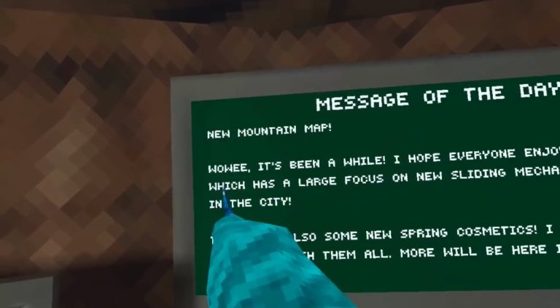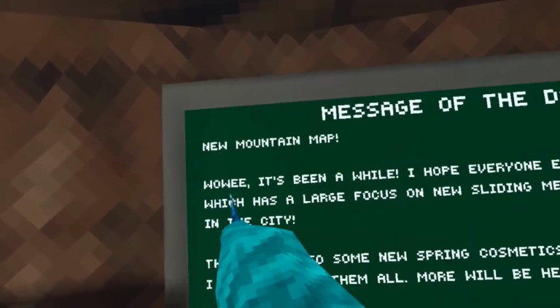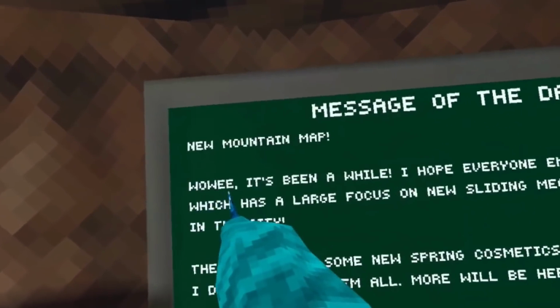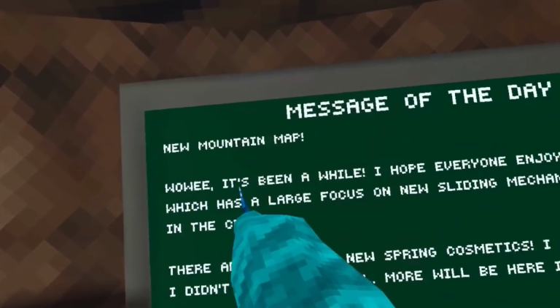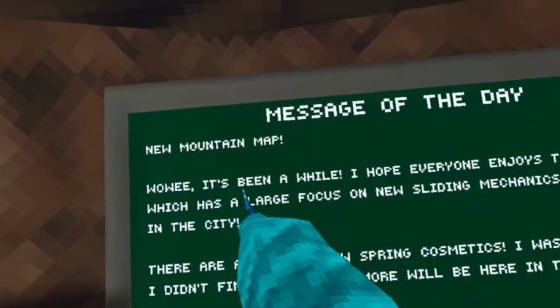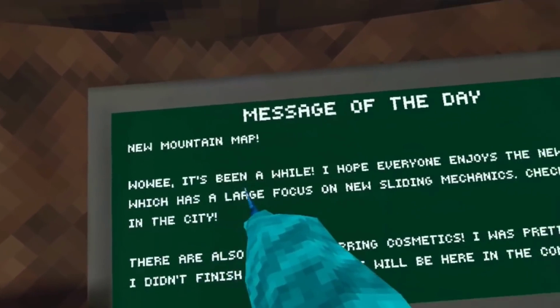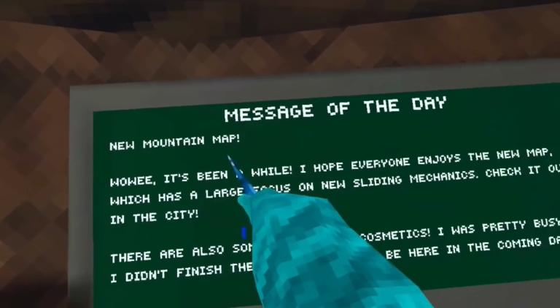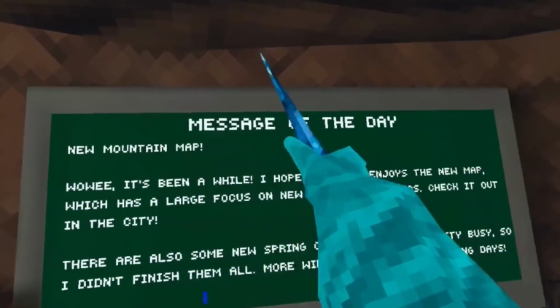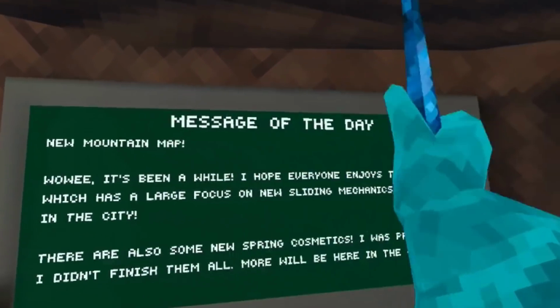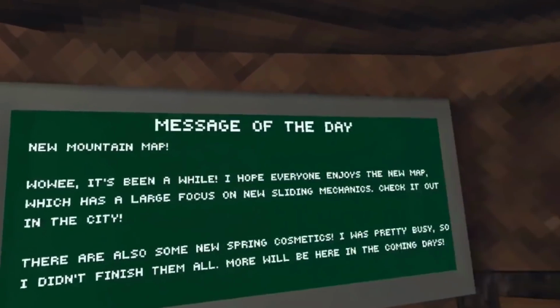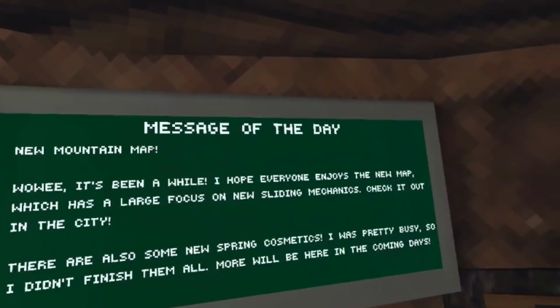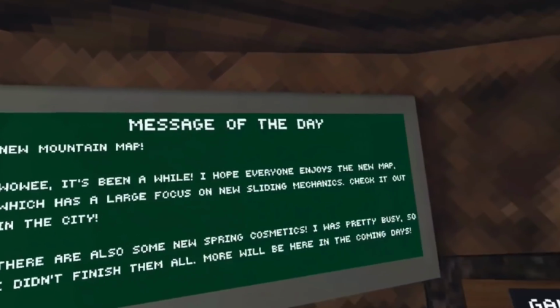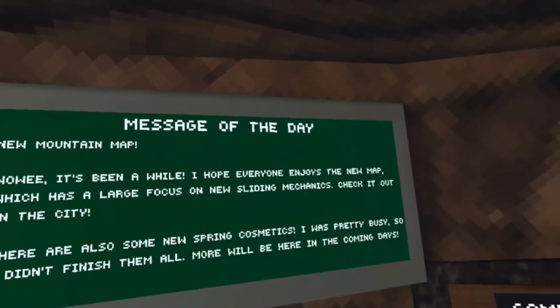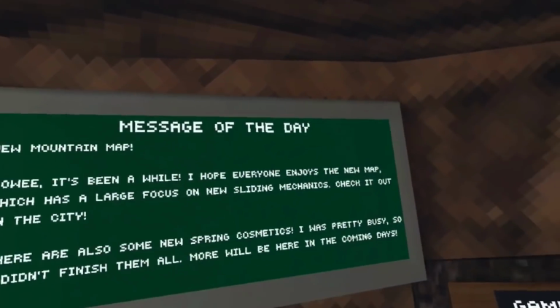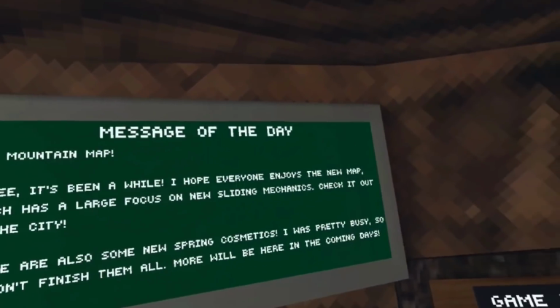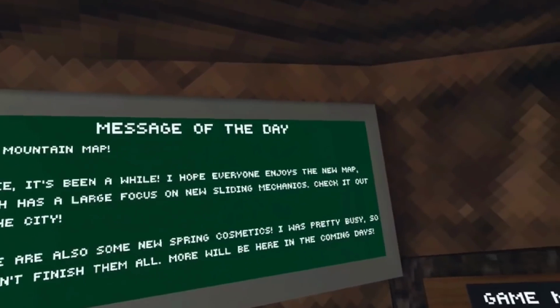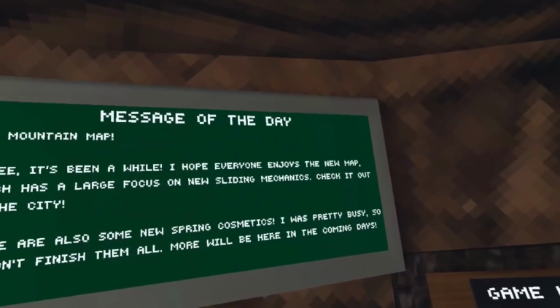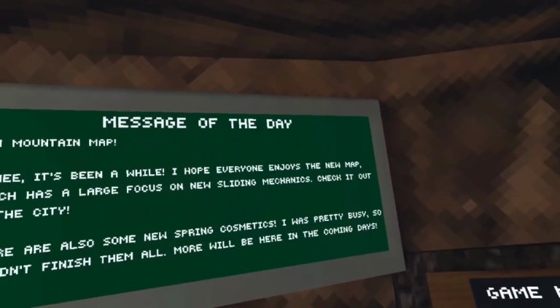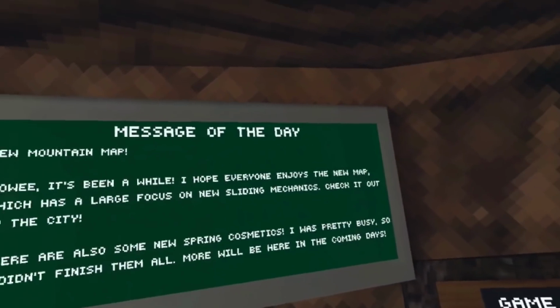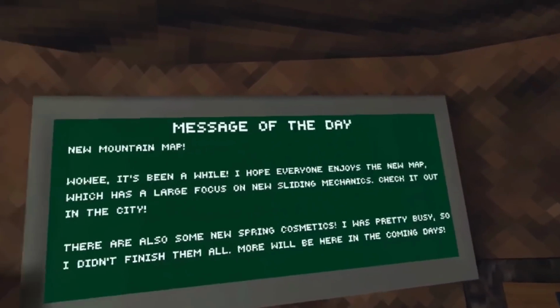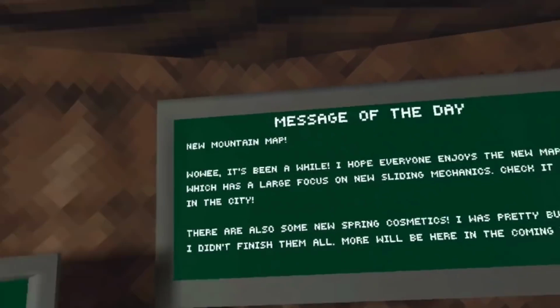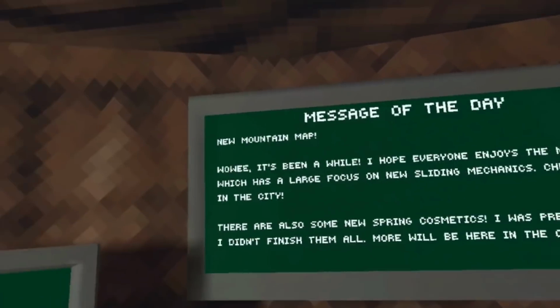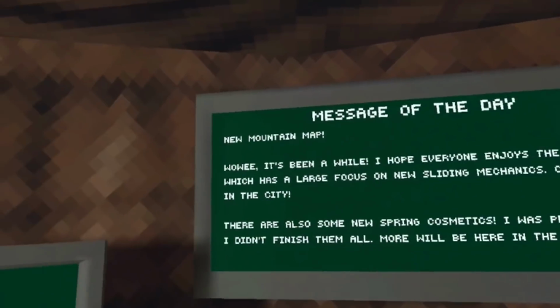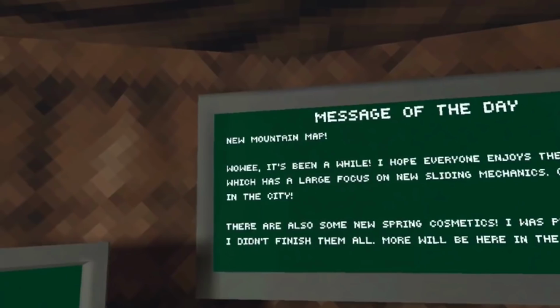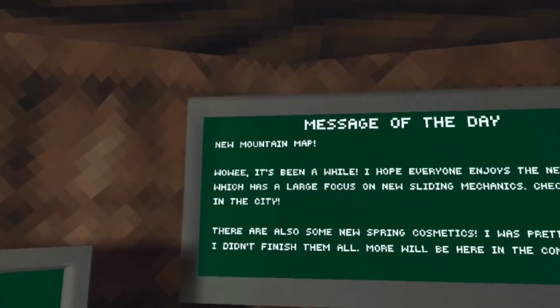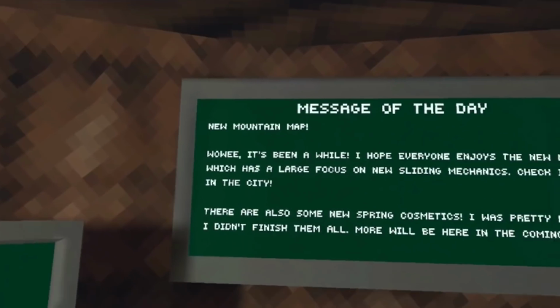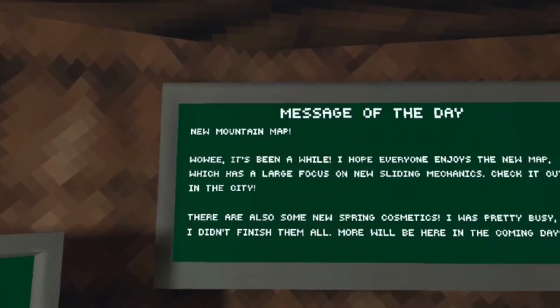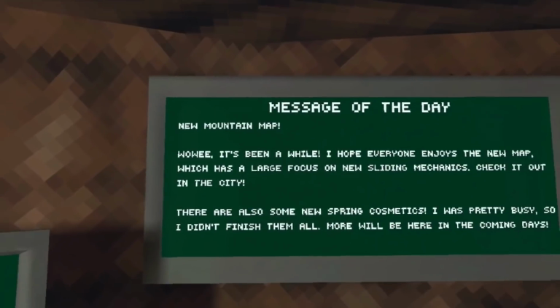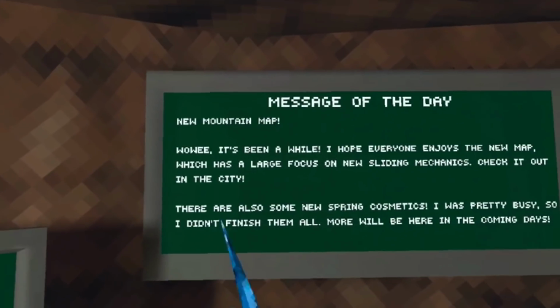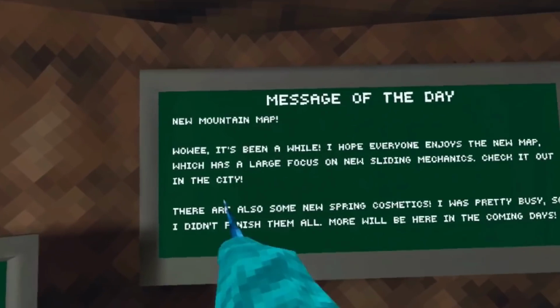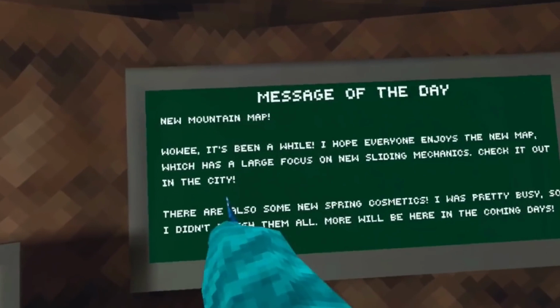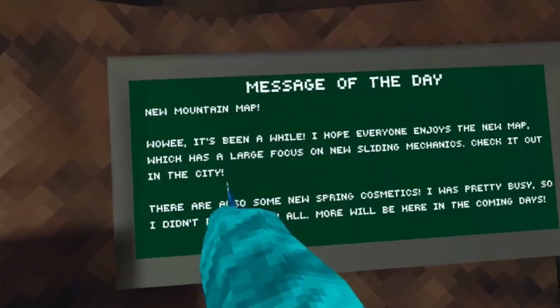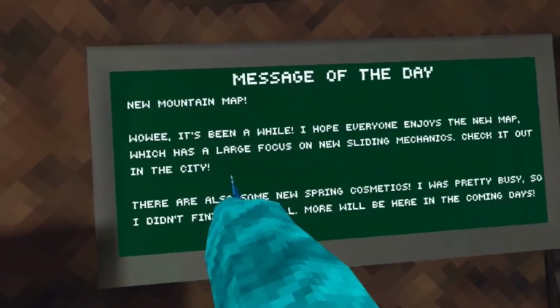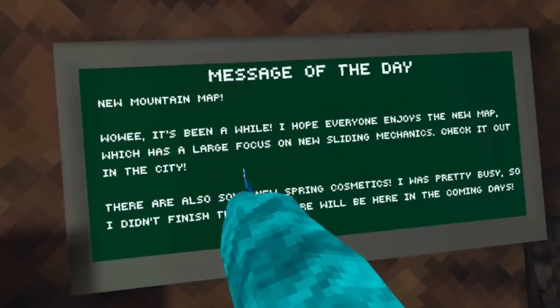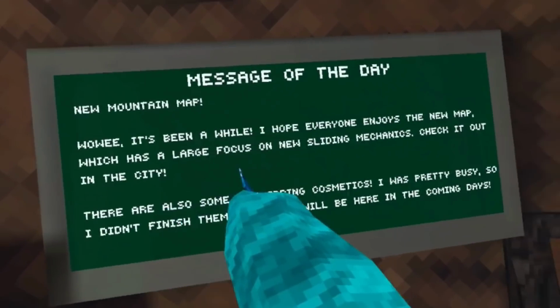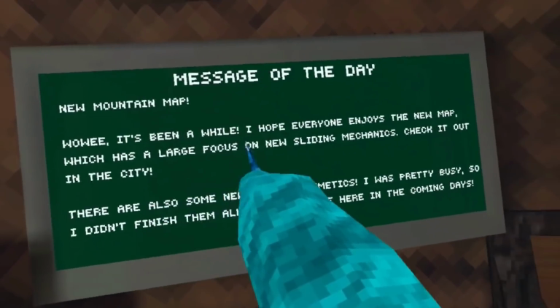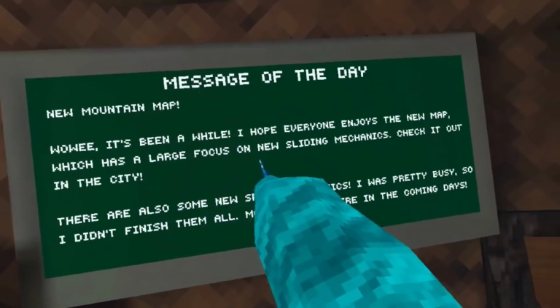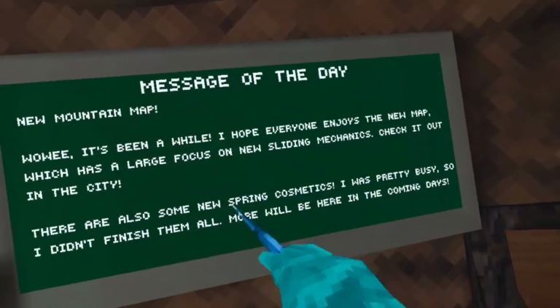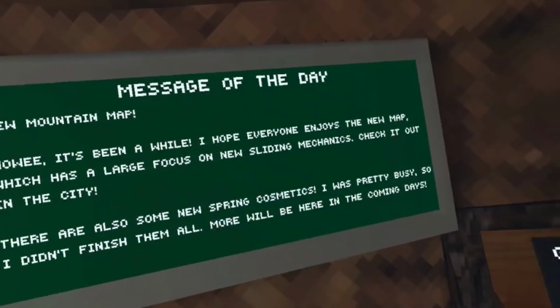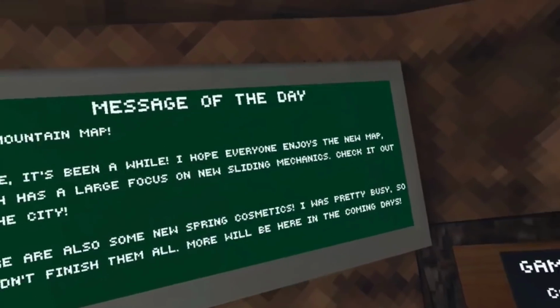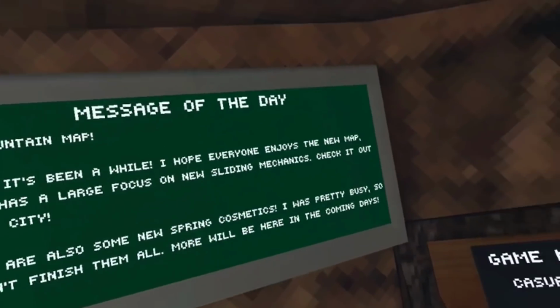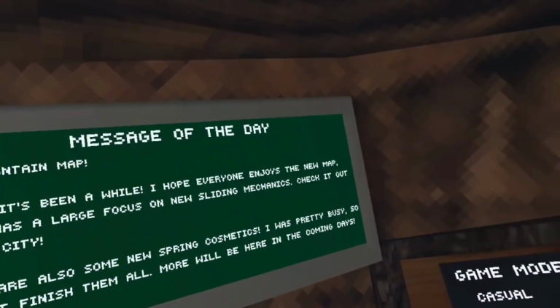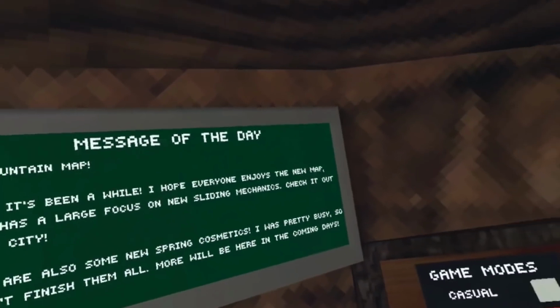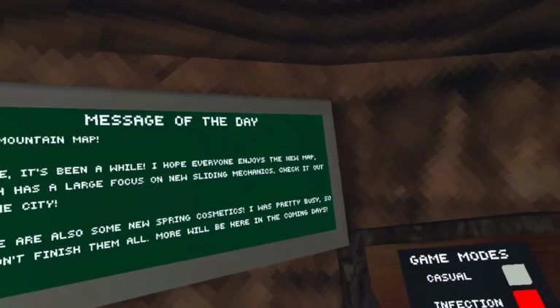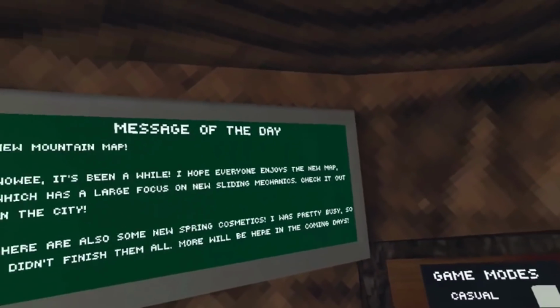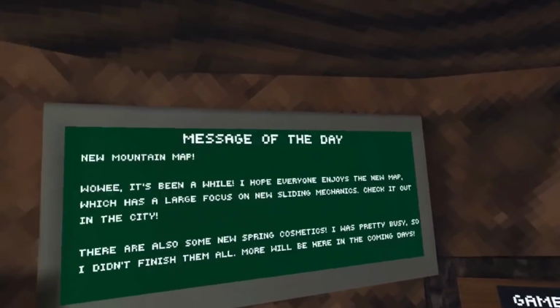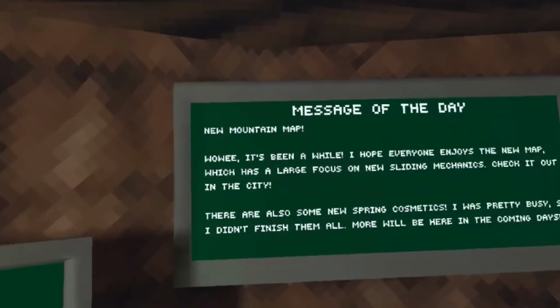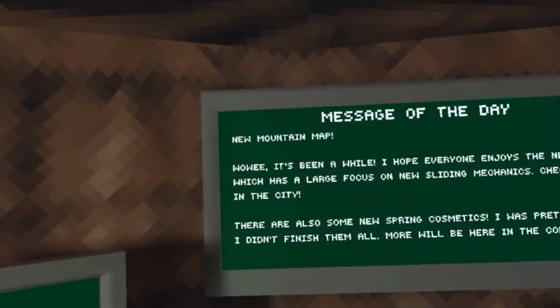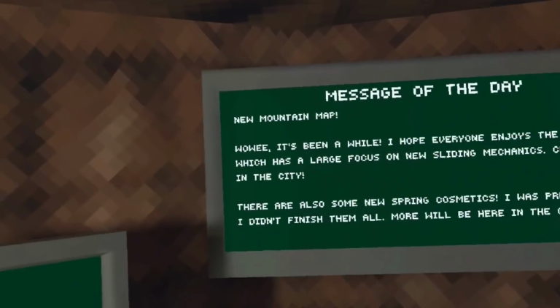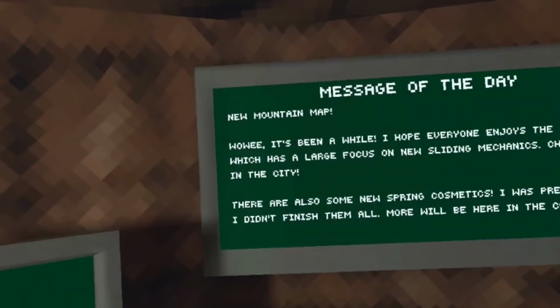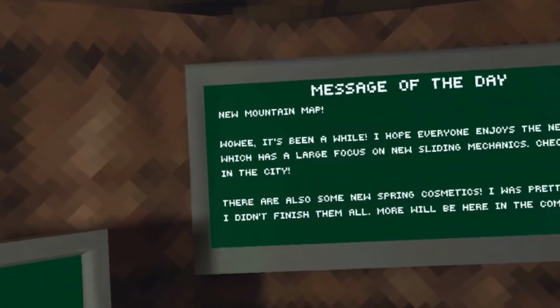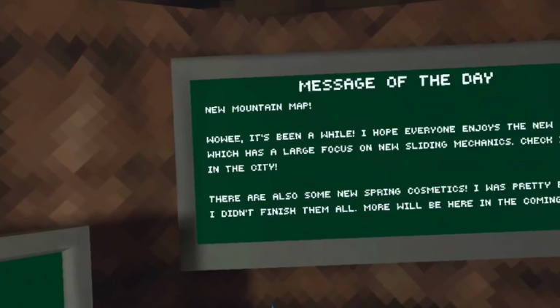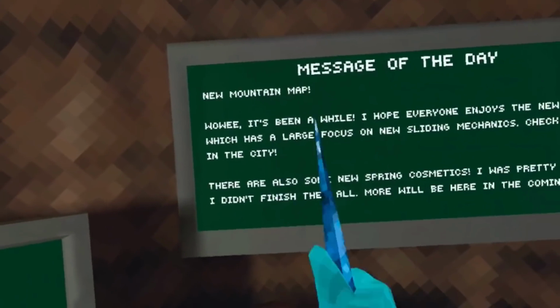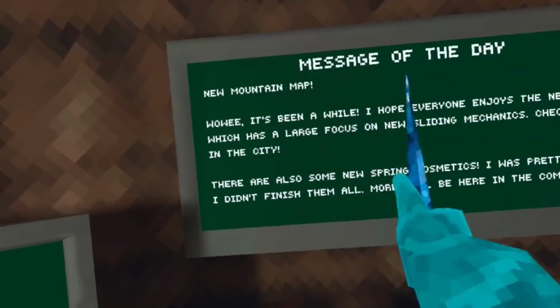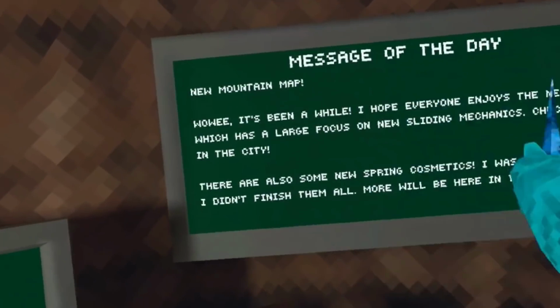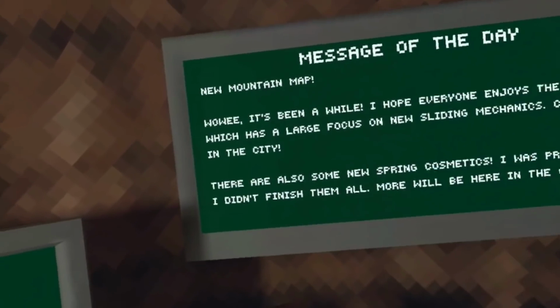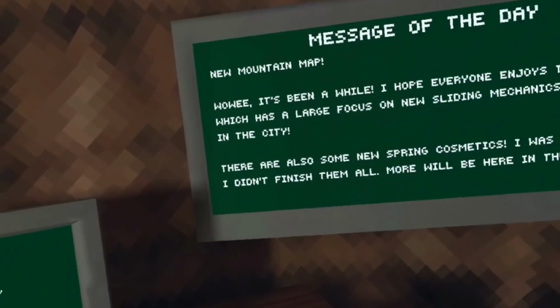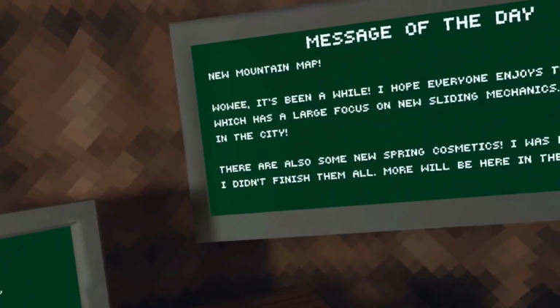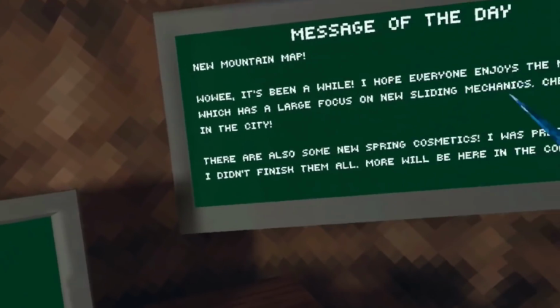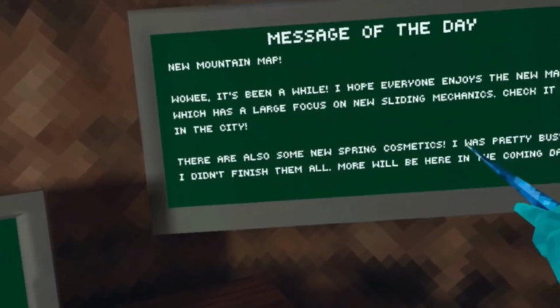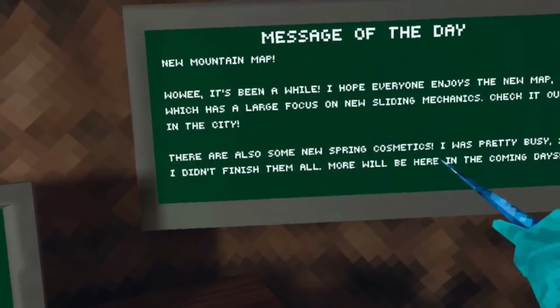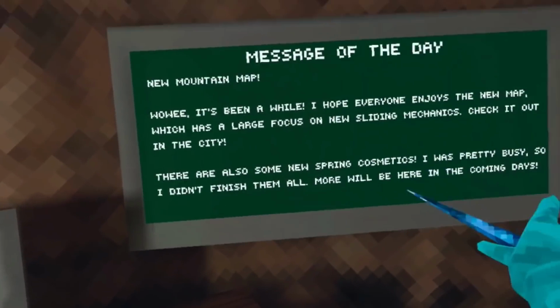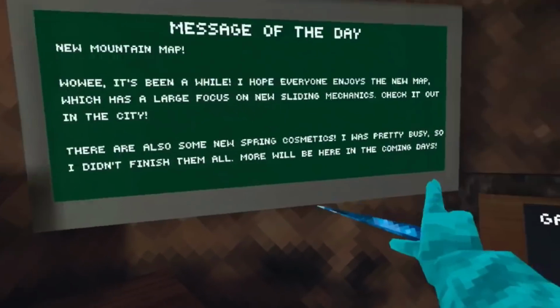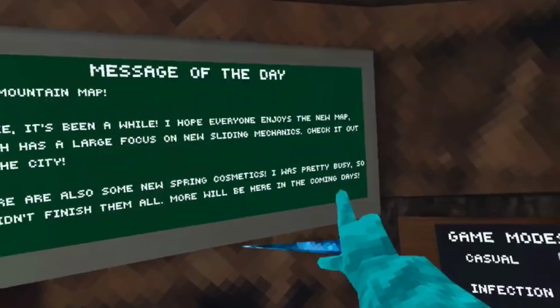It's been a while. I hope everybody enjoys the new map, which has a large focus on new sliding mechanics. Check it out in the city.